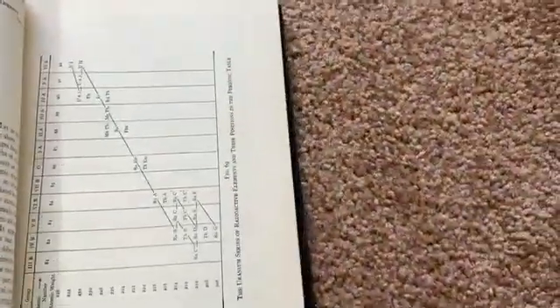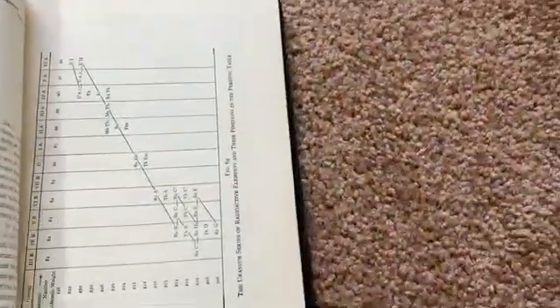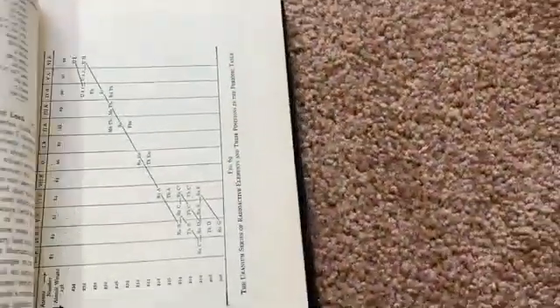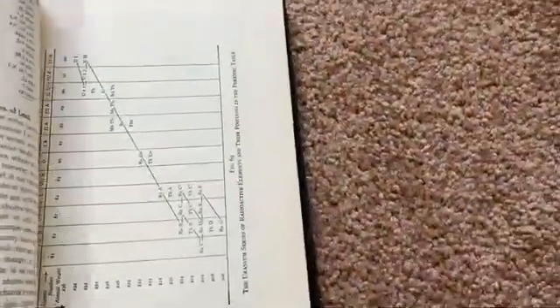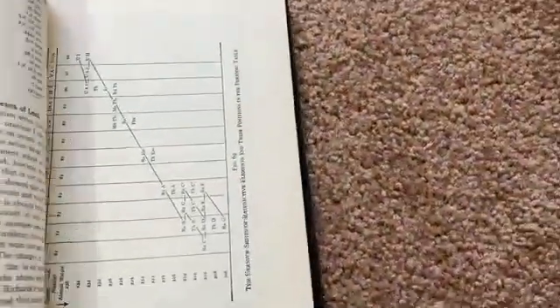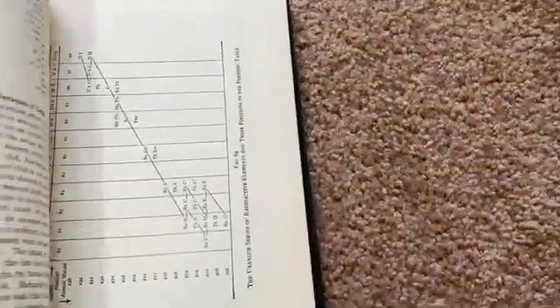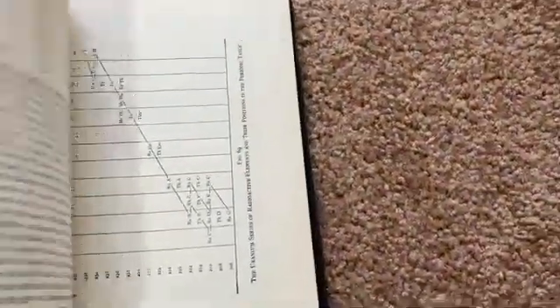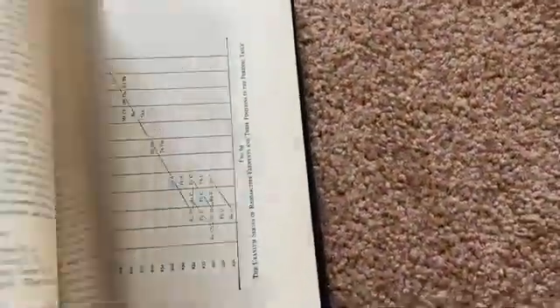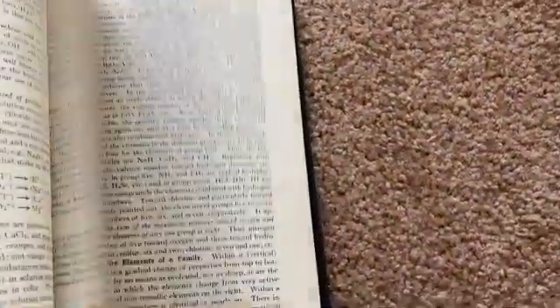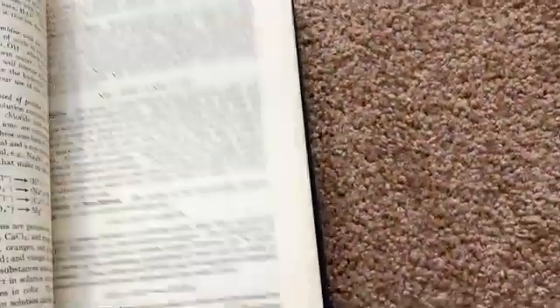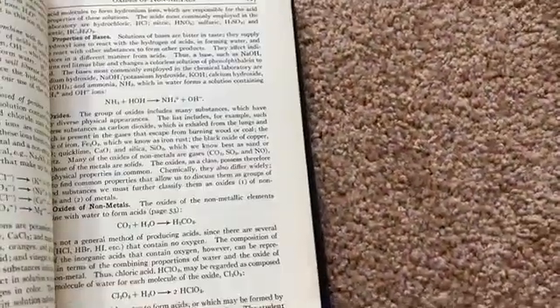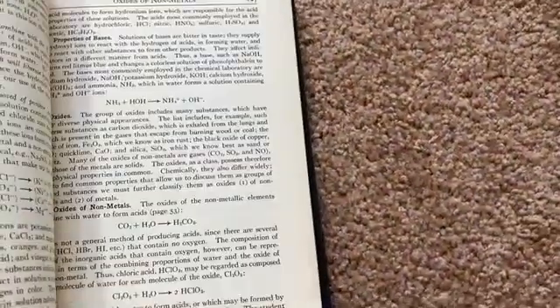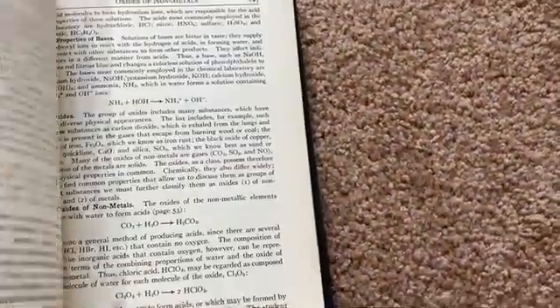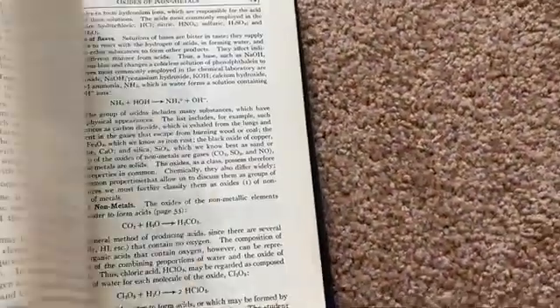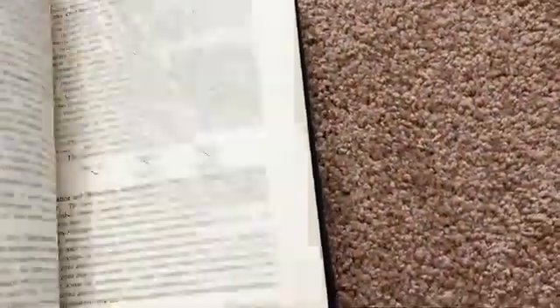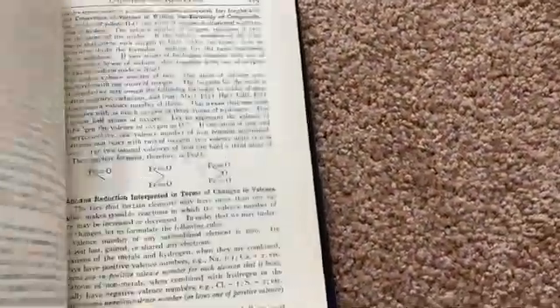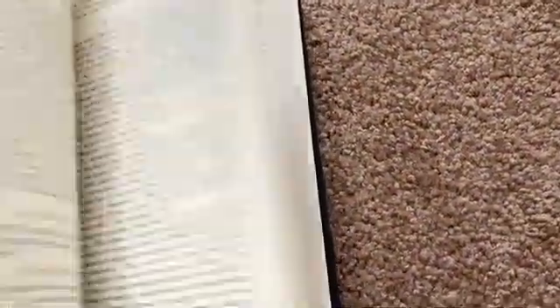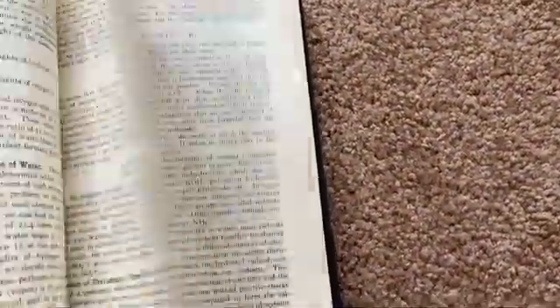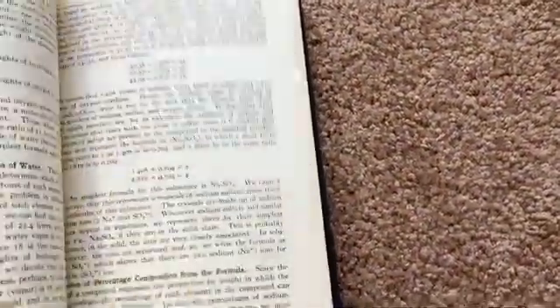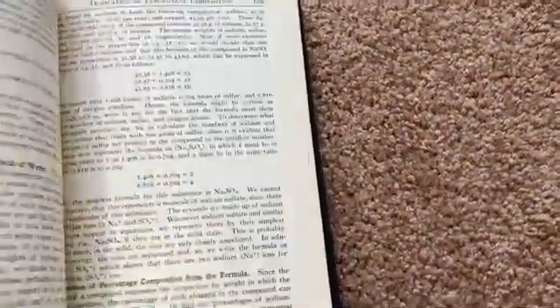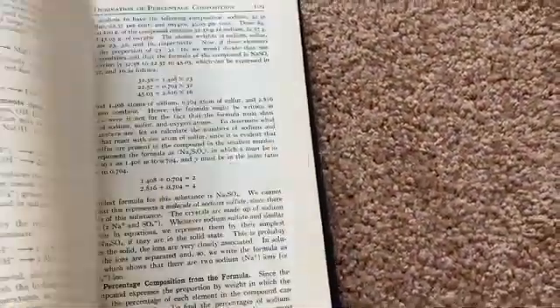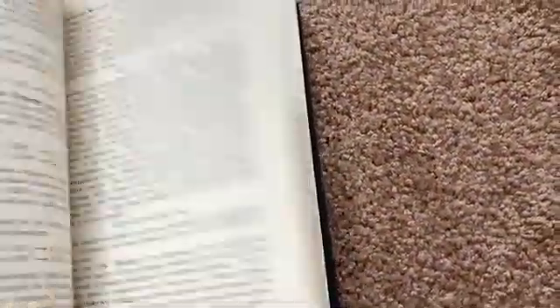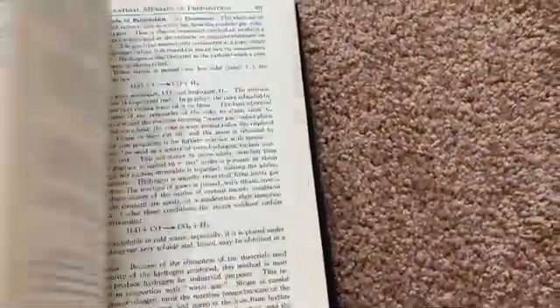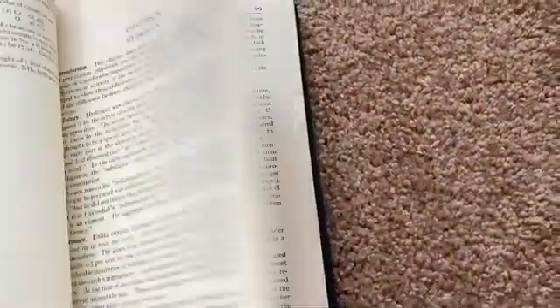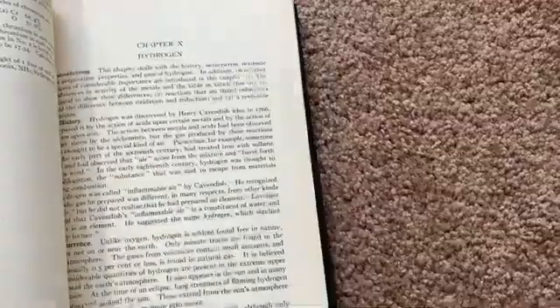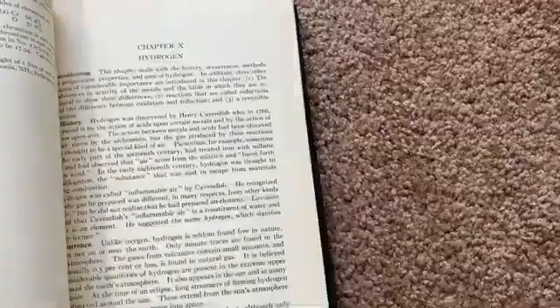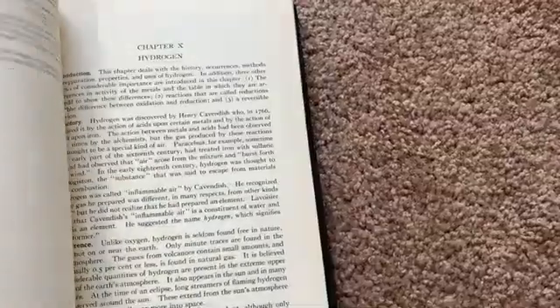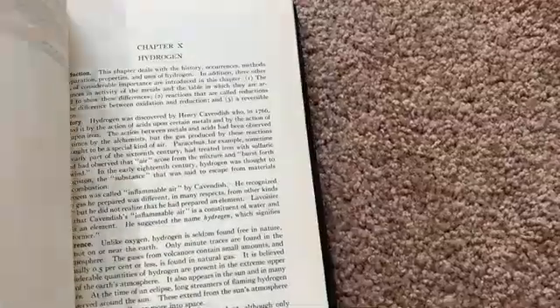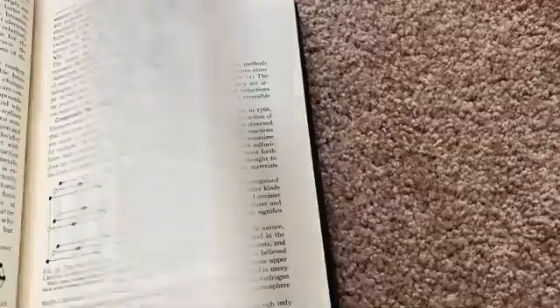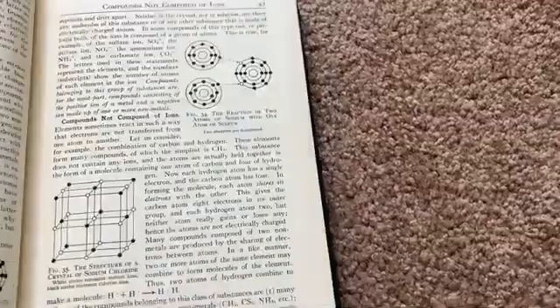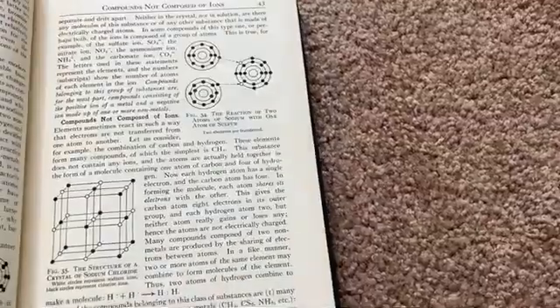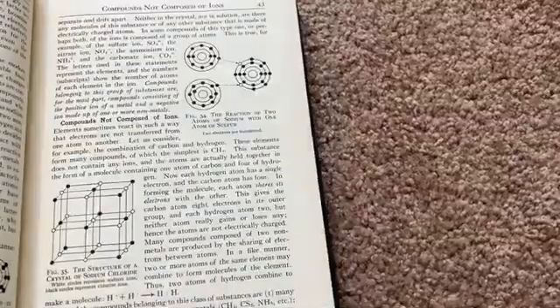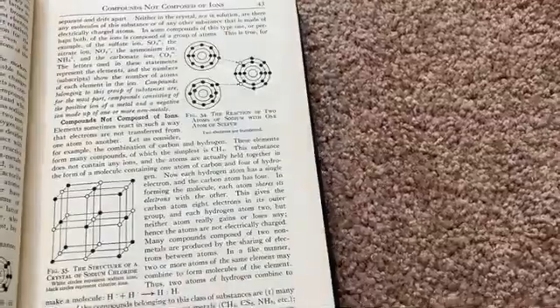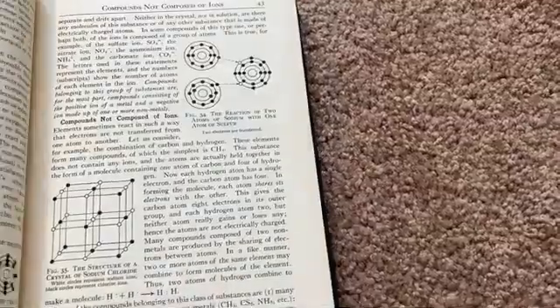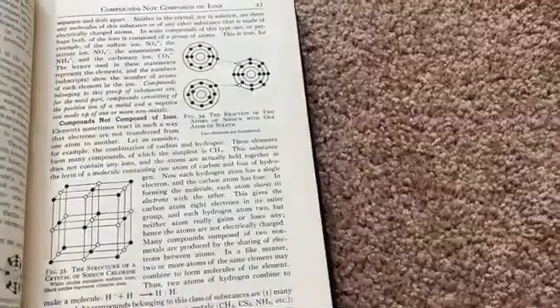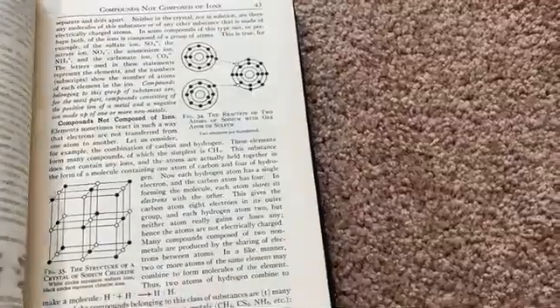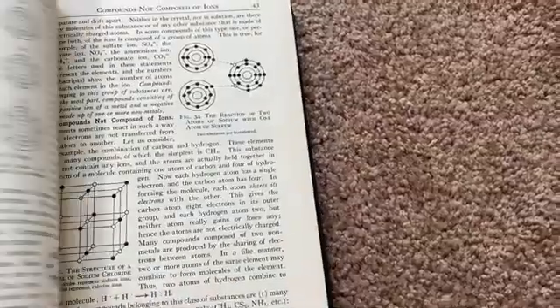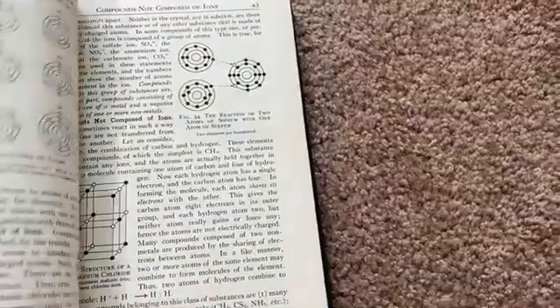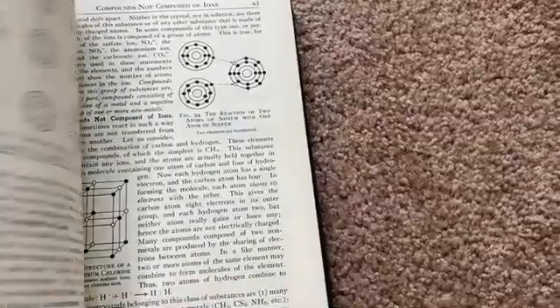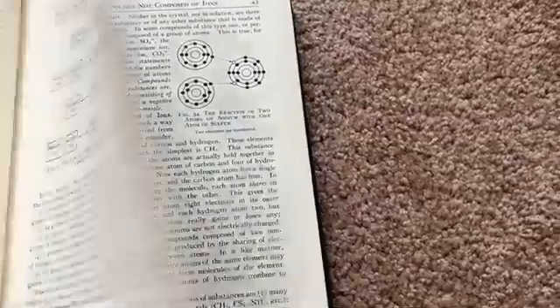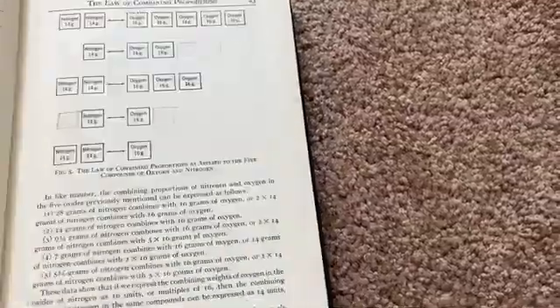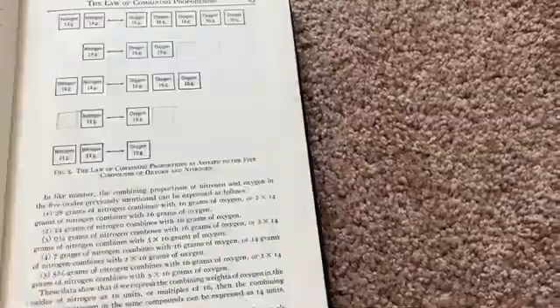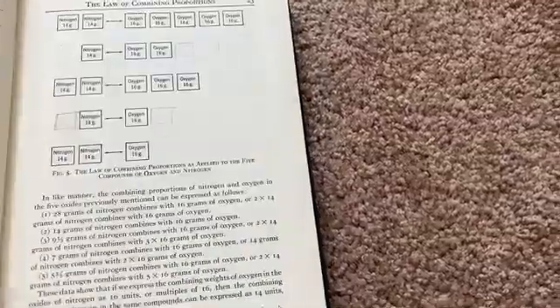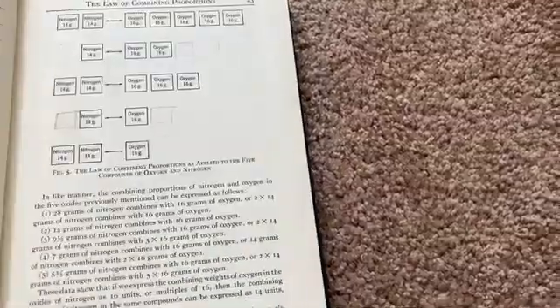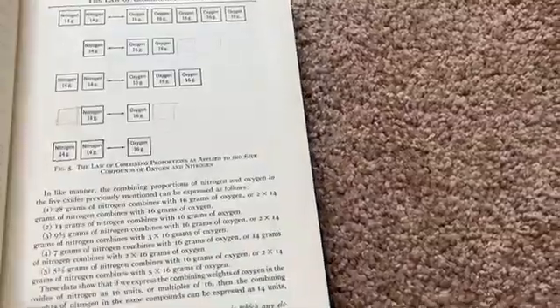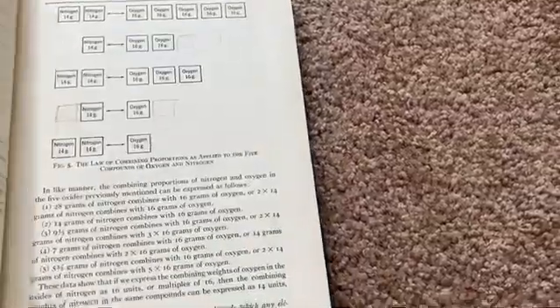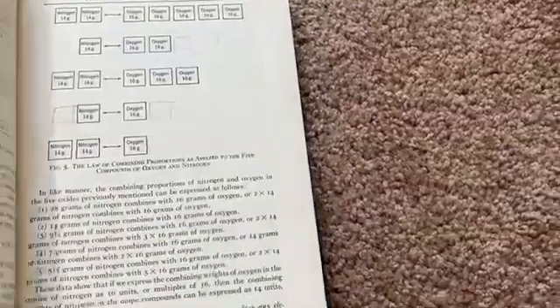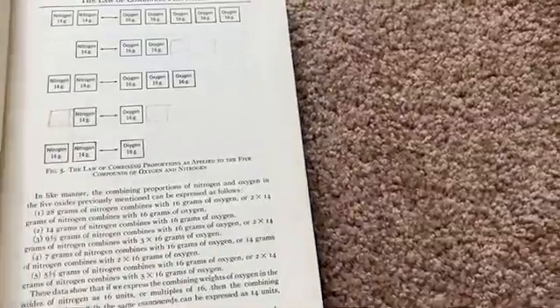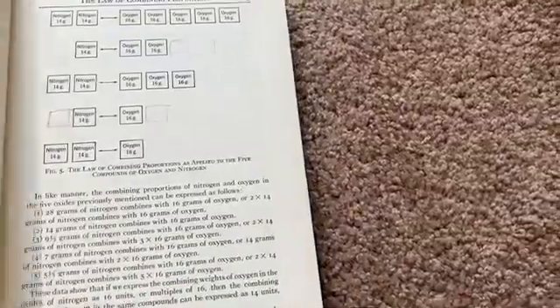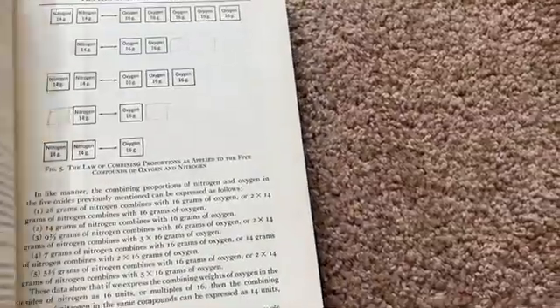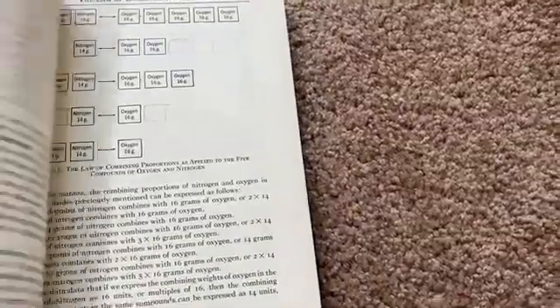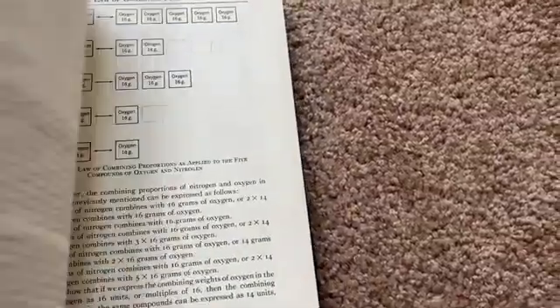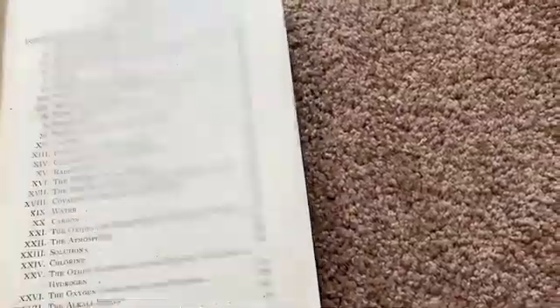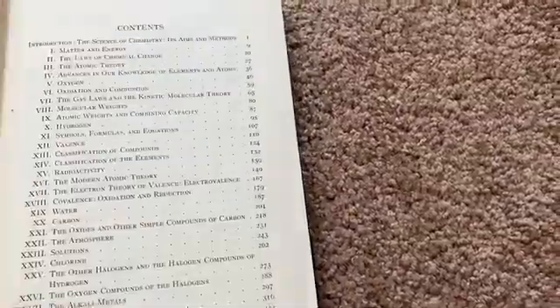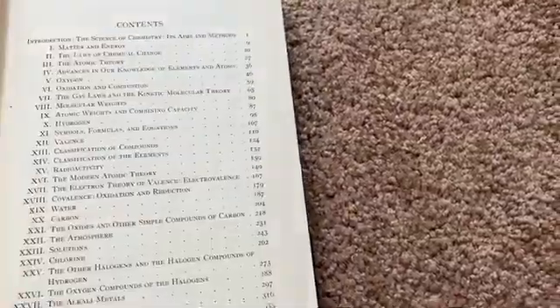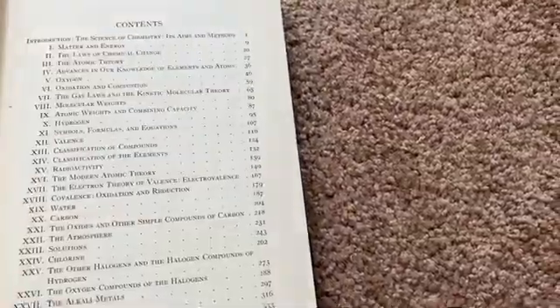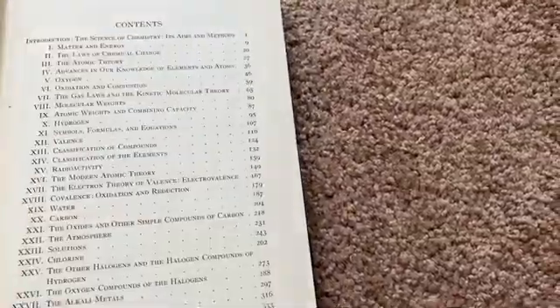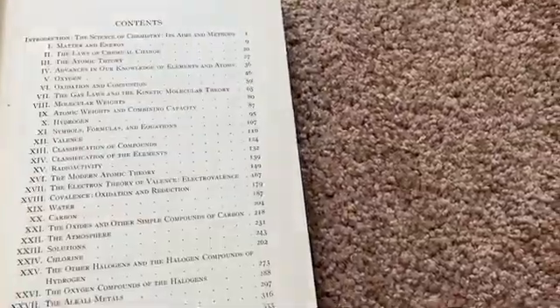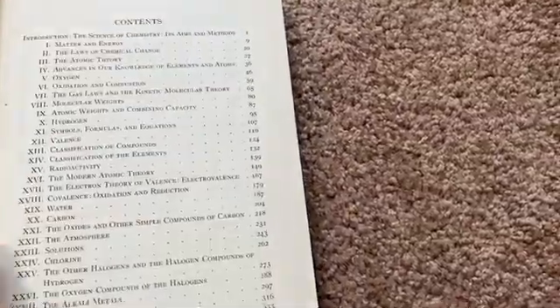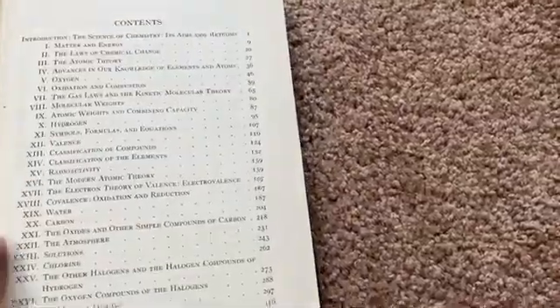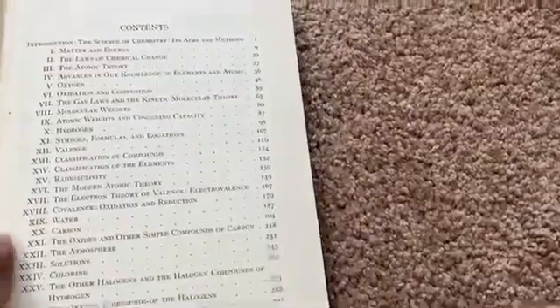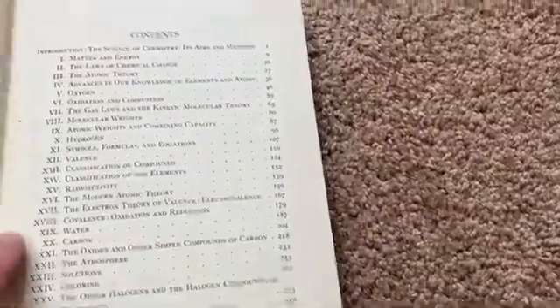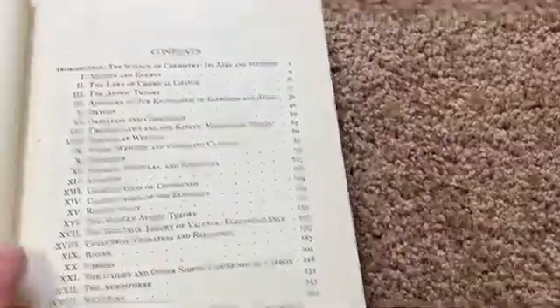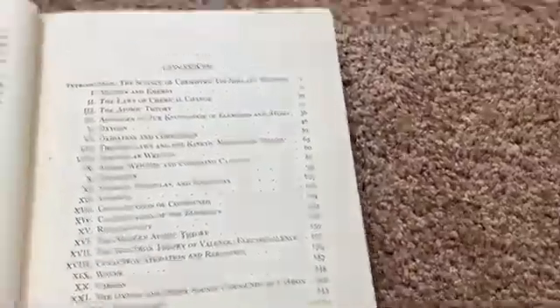It reads pretty well. It's an introductory book, so it's meant to be used as a first course.